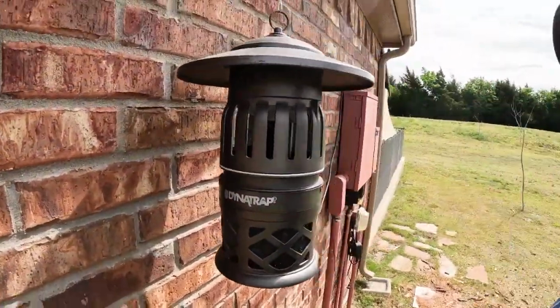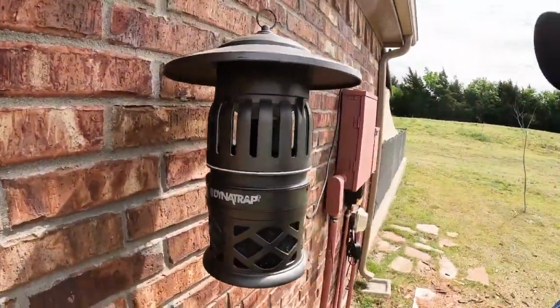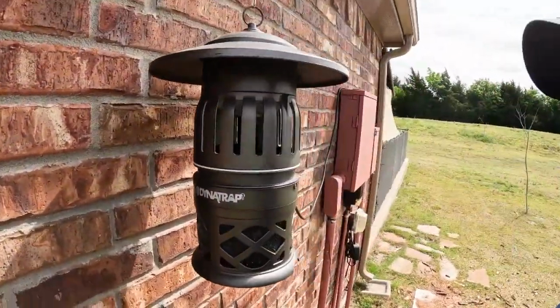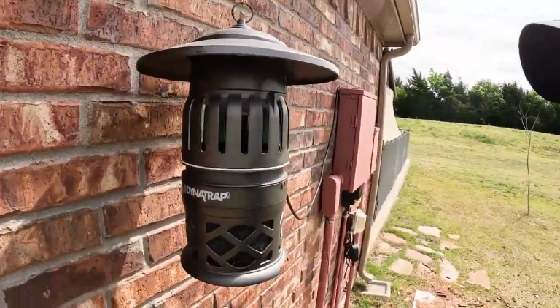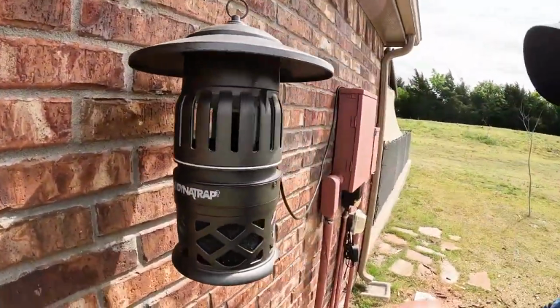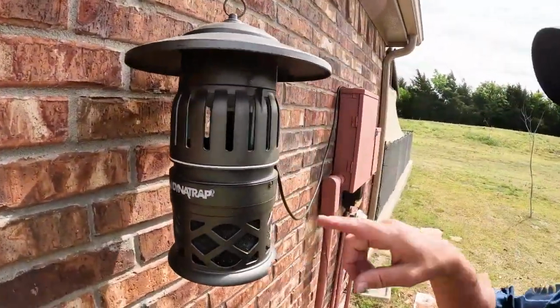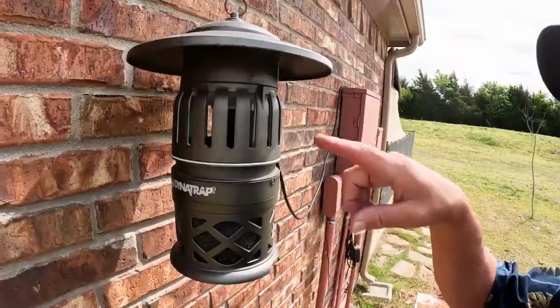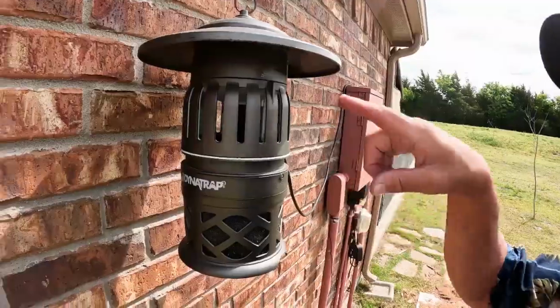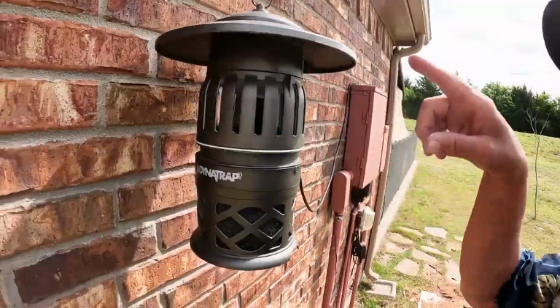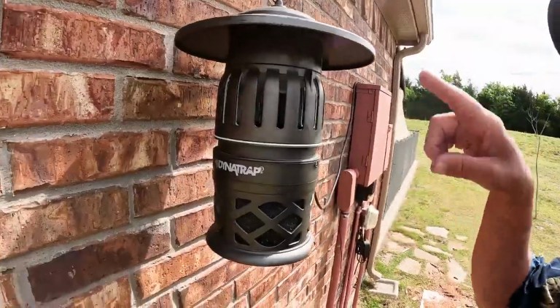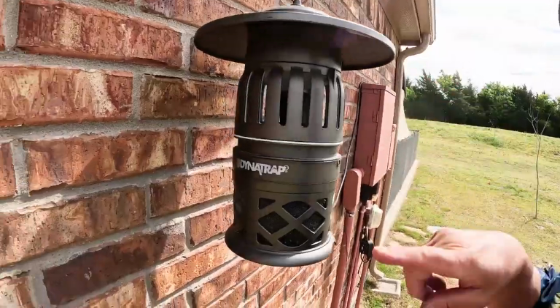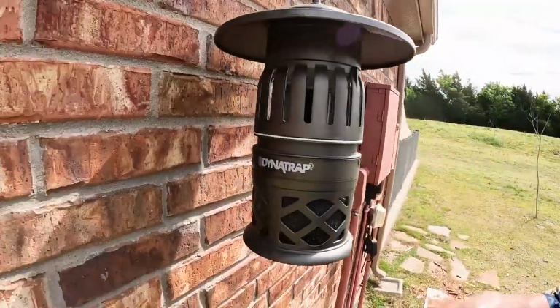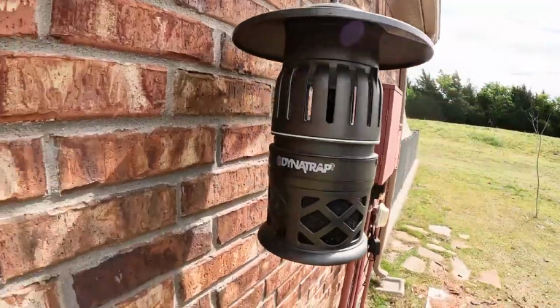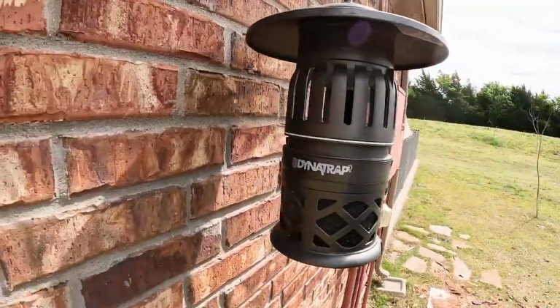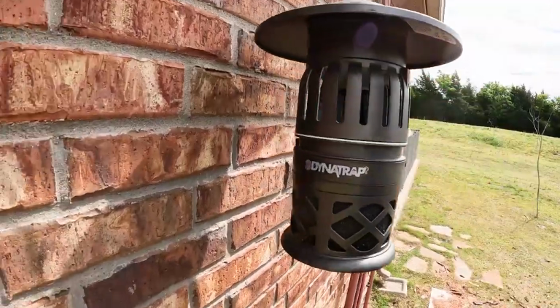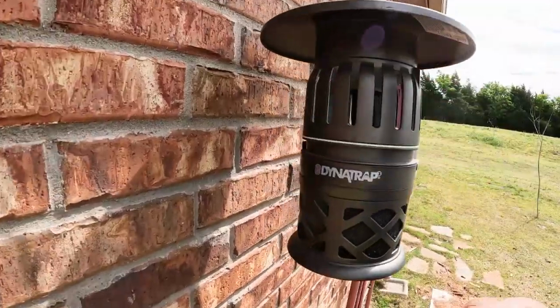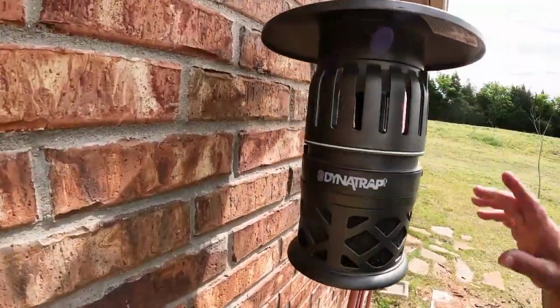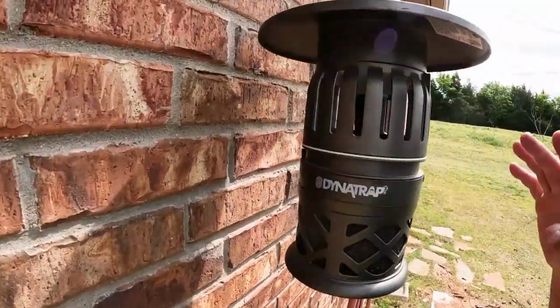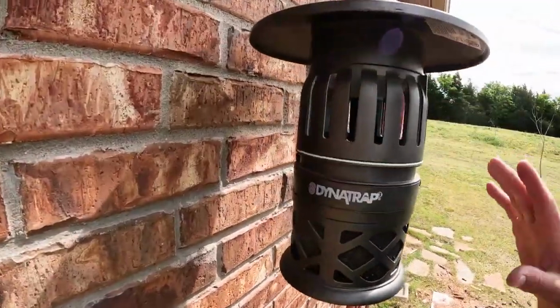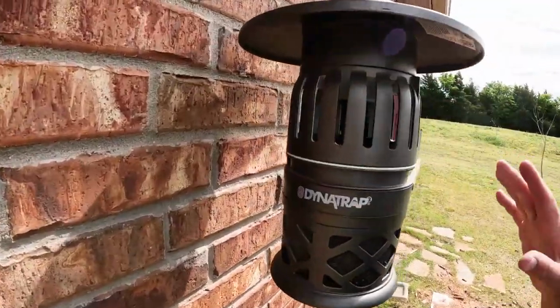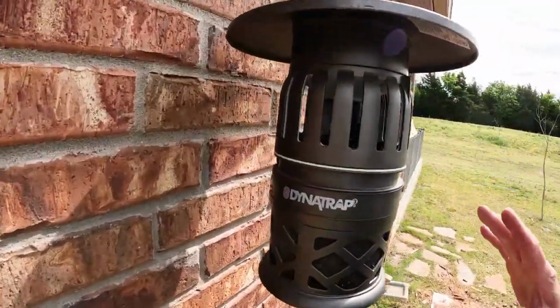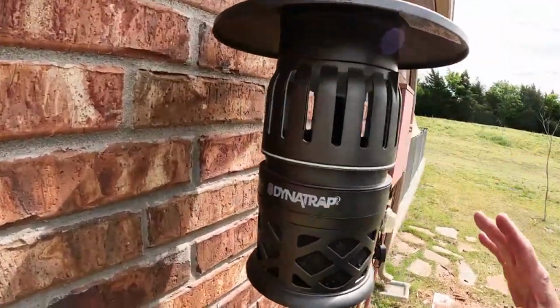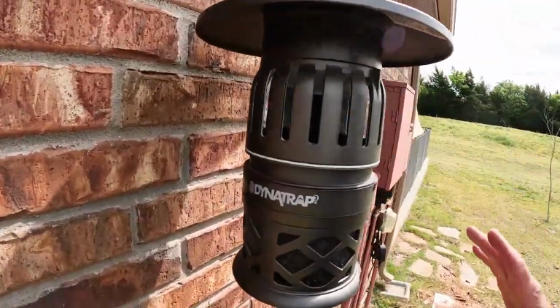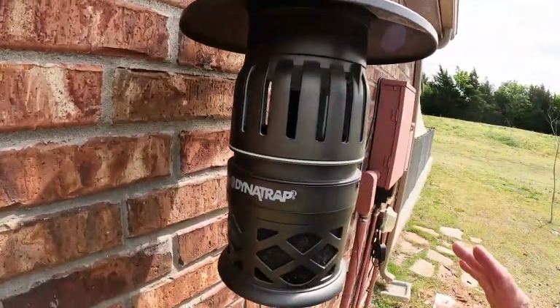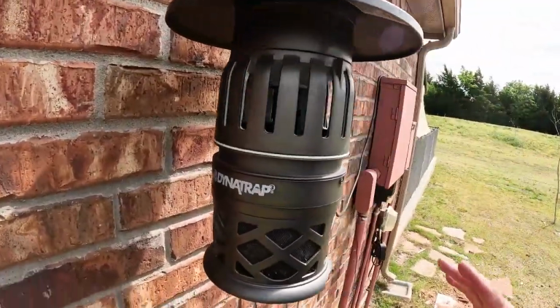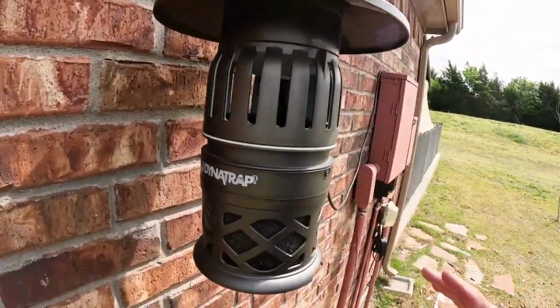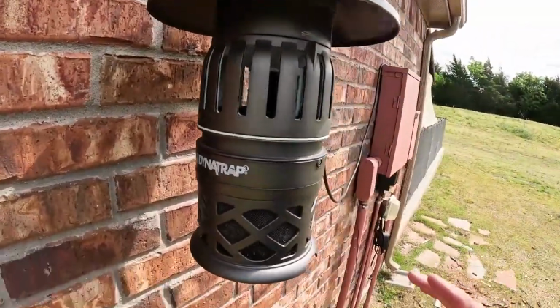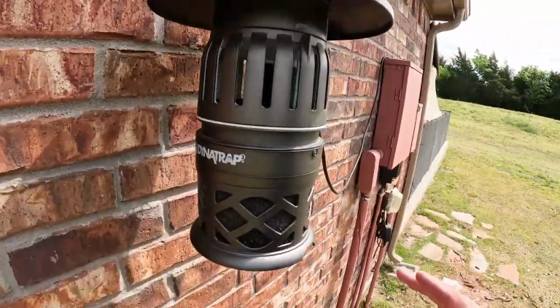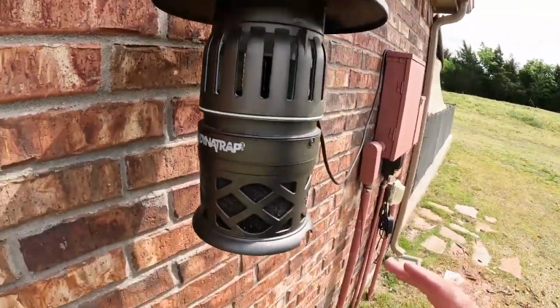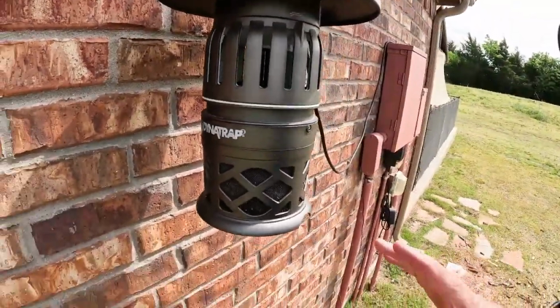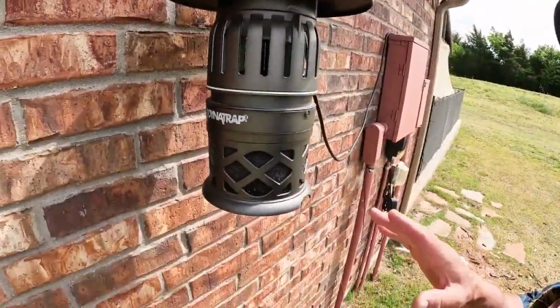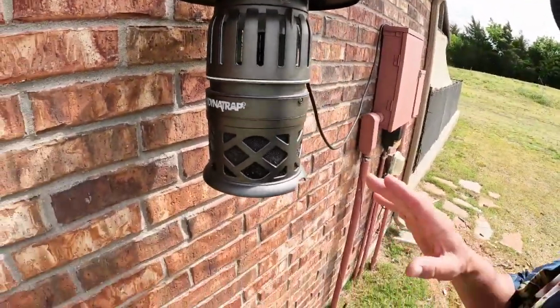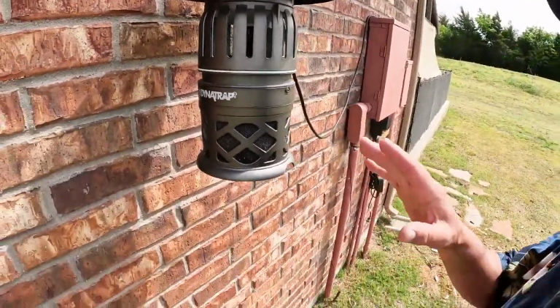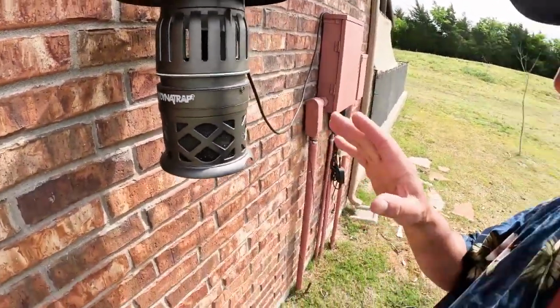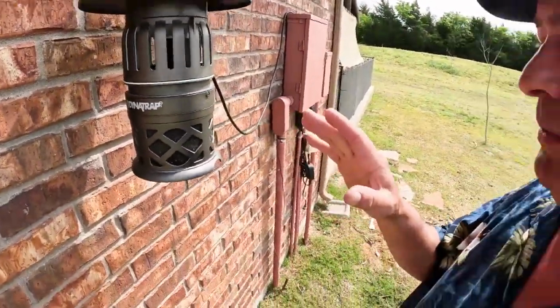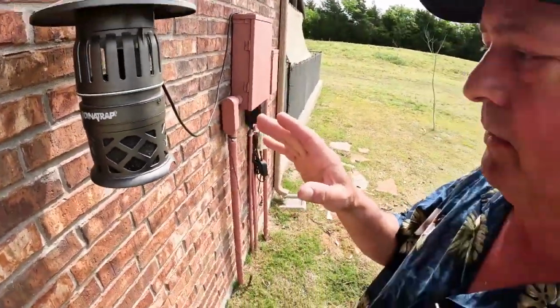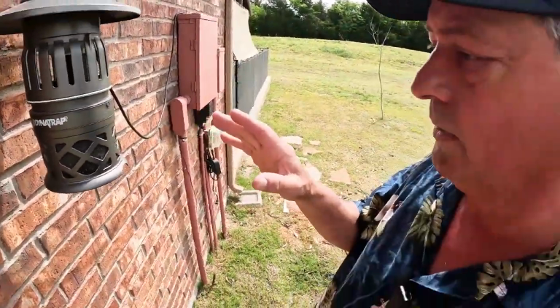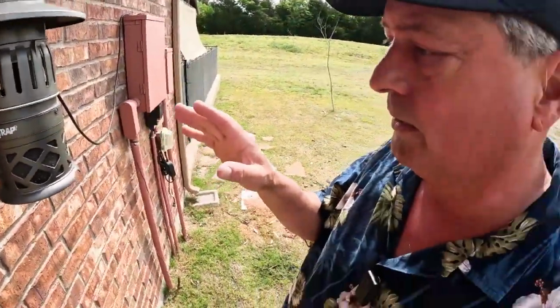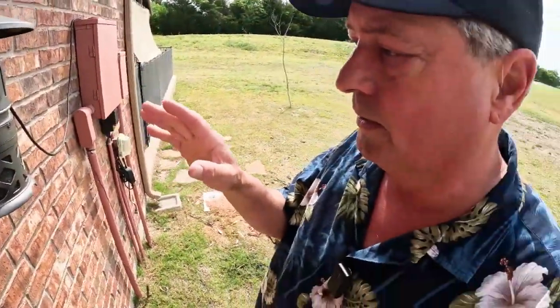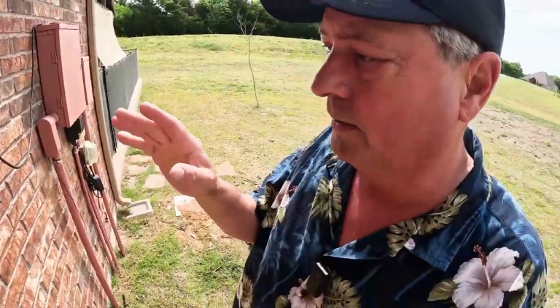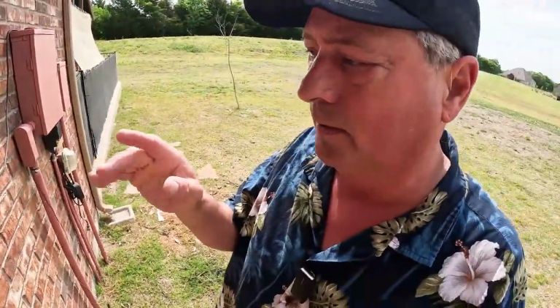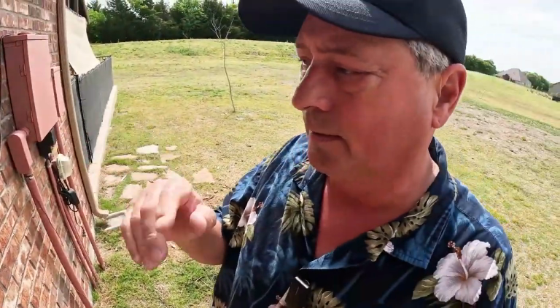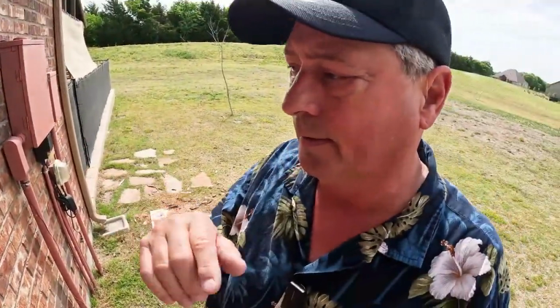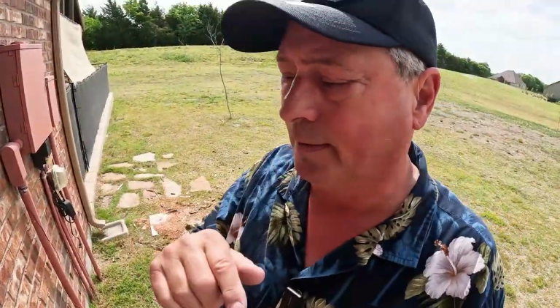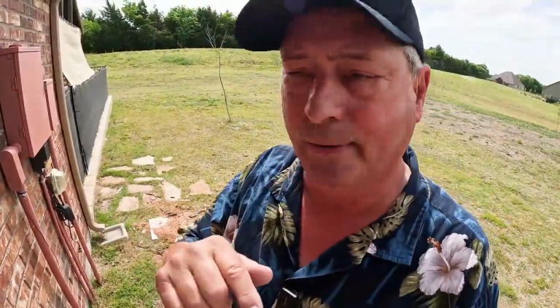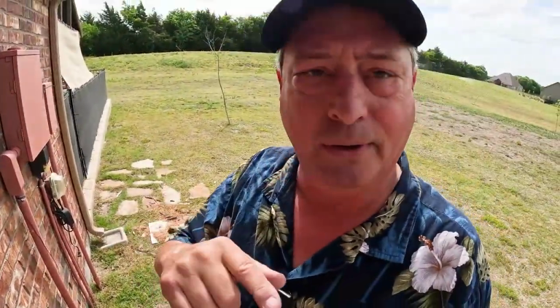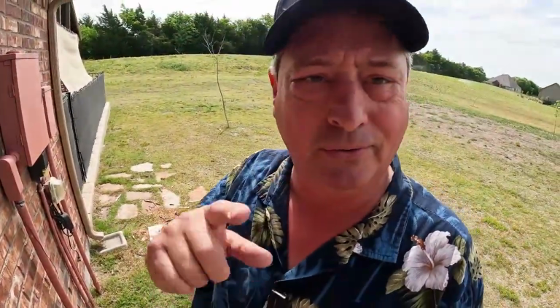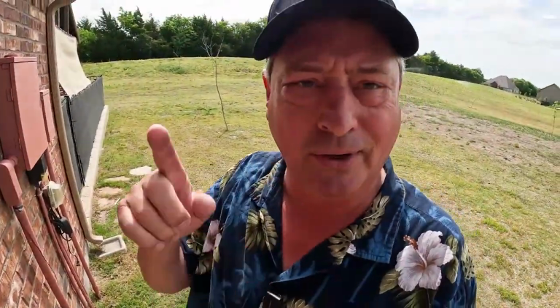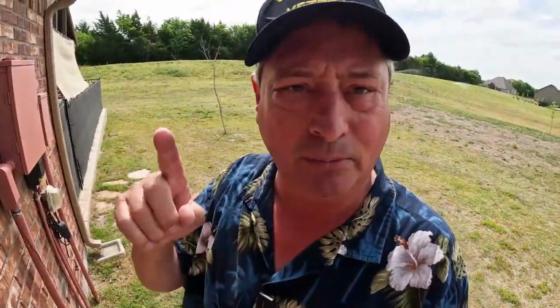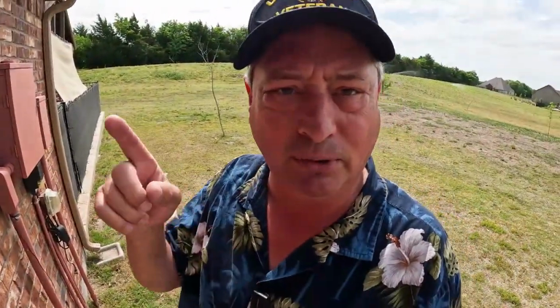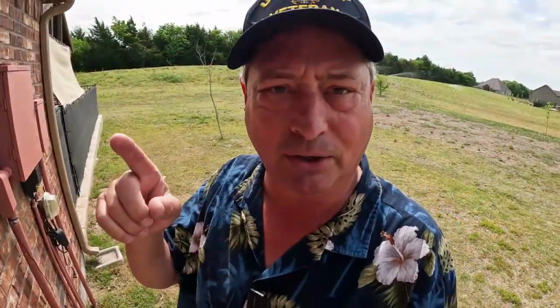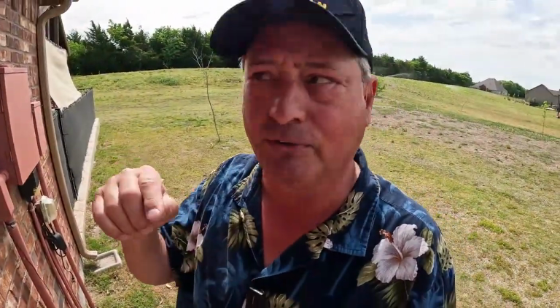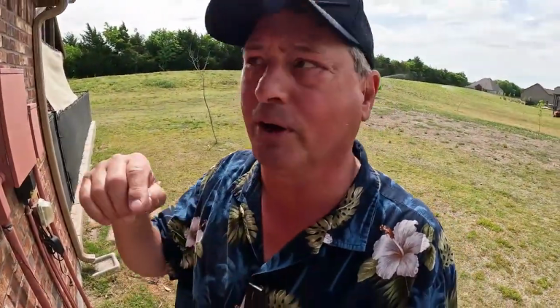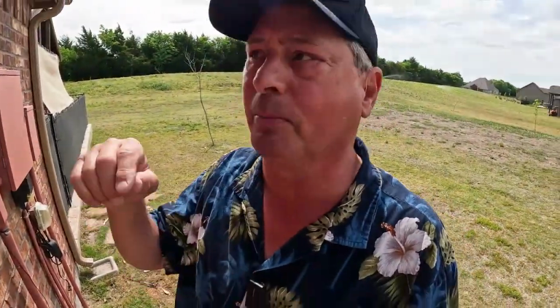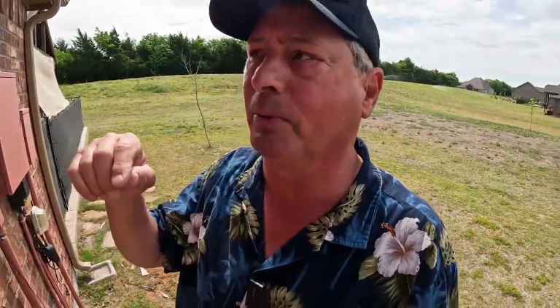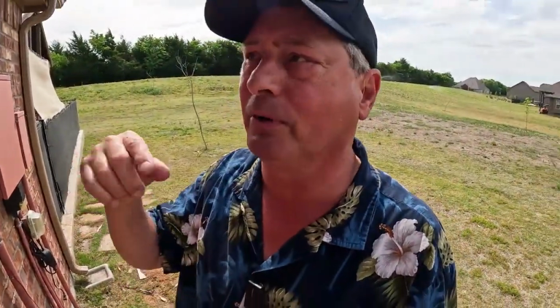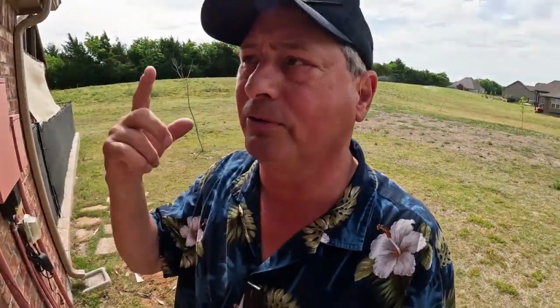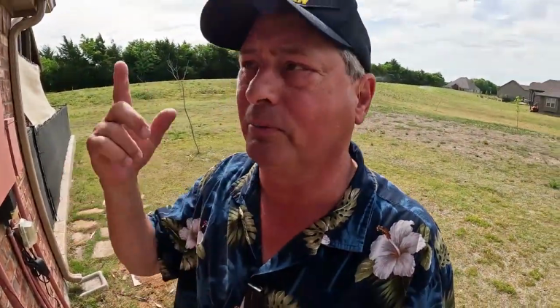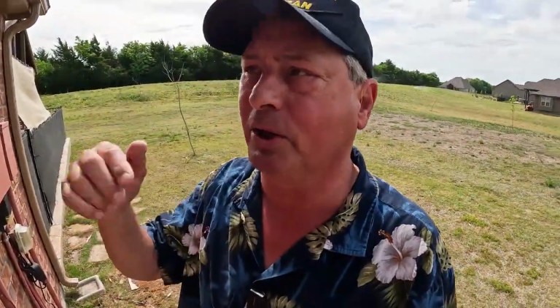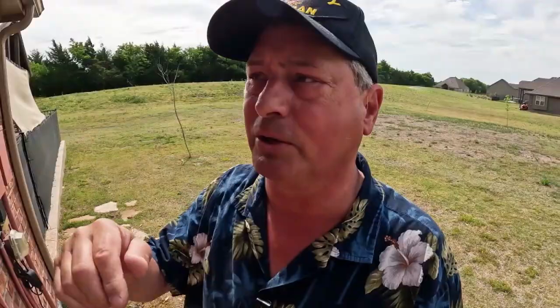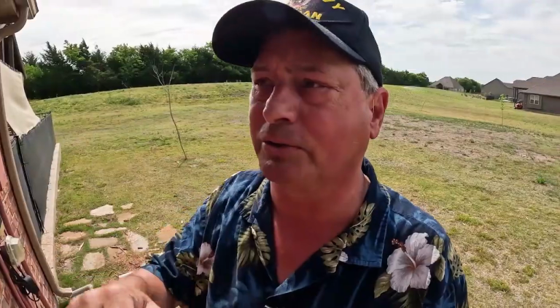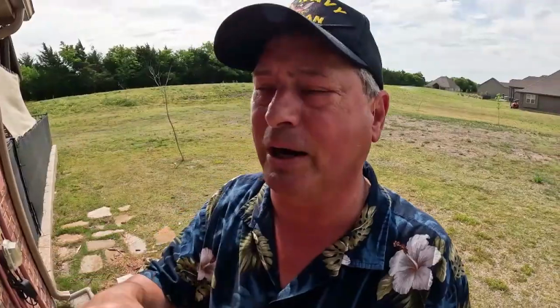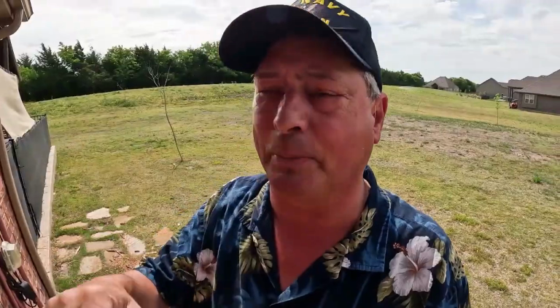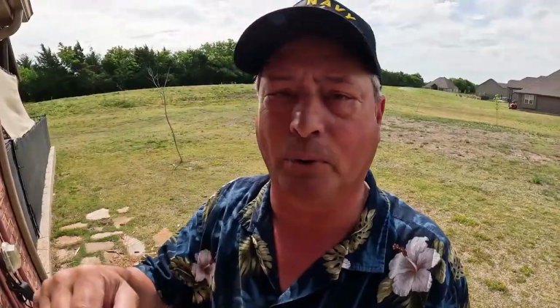Bug zappers don't zap mosquitoes — they zap everything but mosquitoes. In my research I found the Dynatrap. This is the Dynatrap; if you're not familiar with it, it's not a bug zapper, it's a bug trapper.